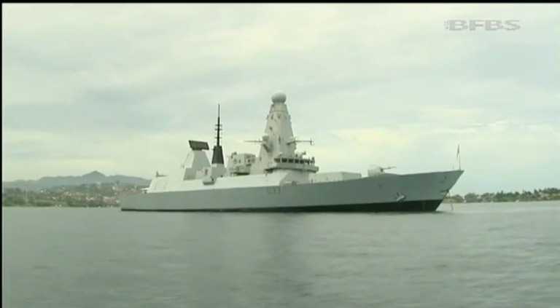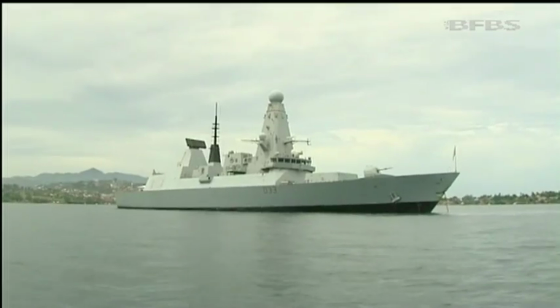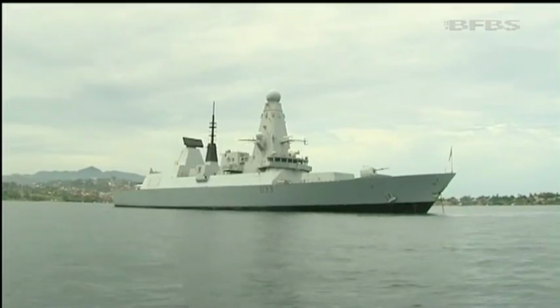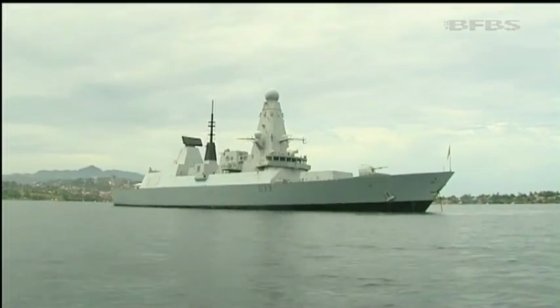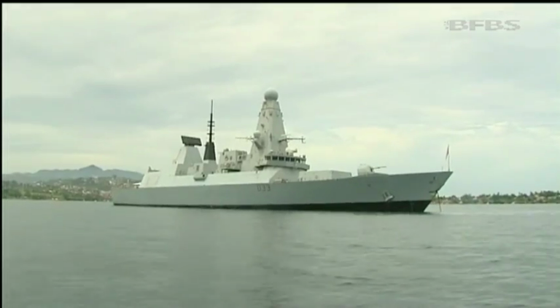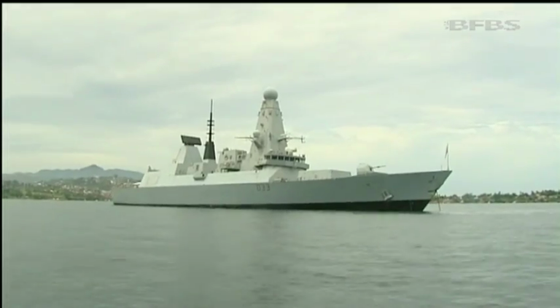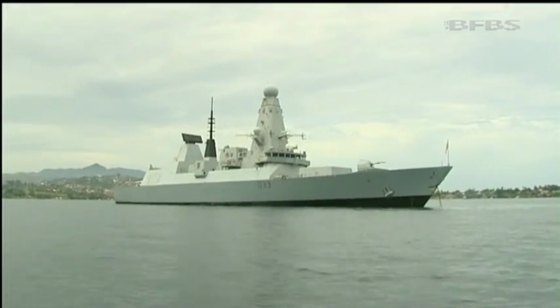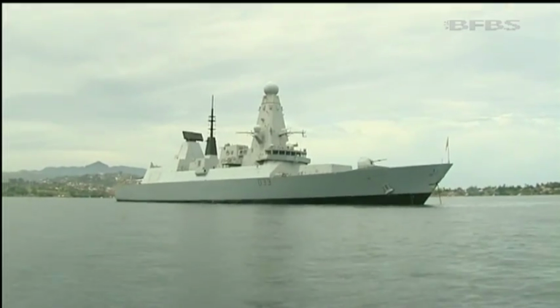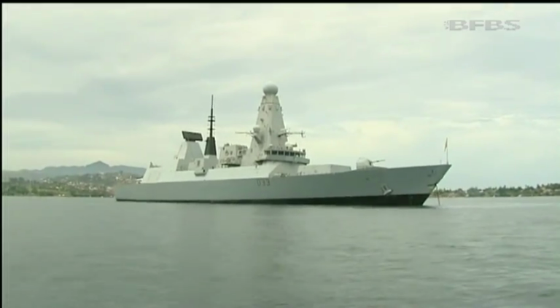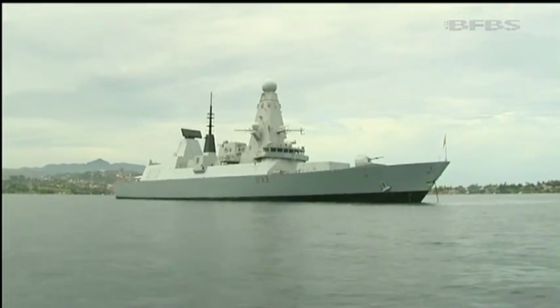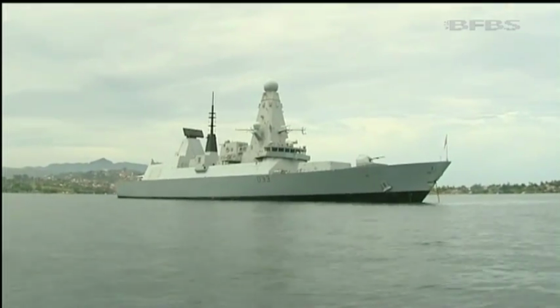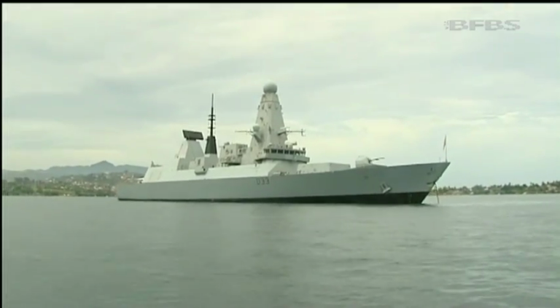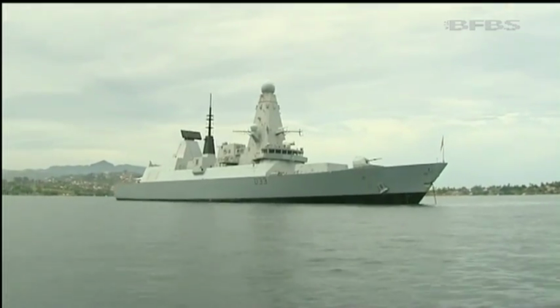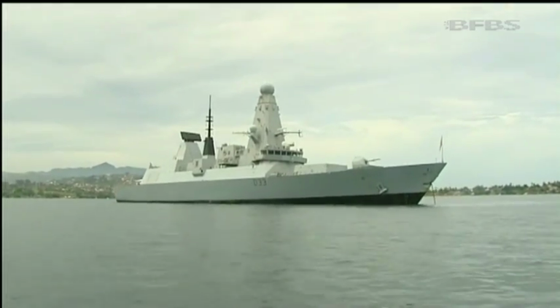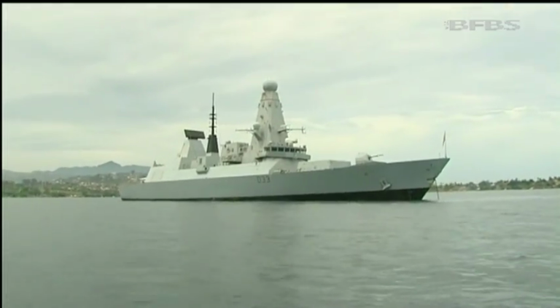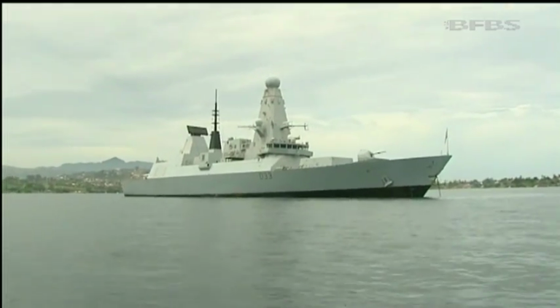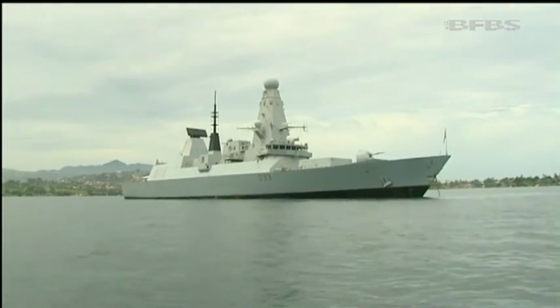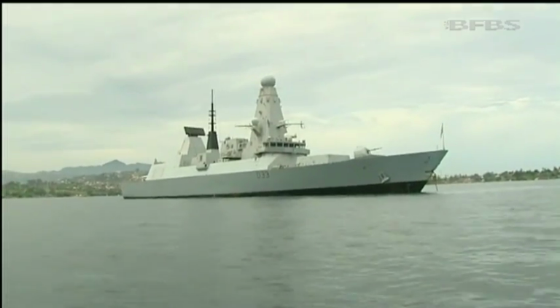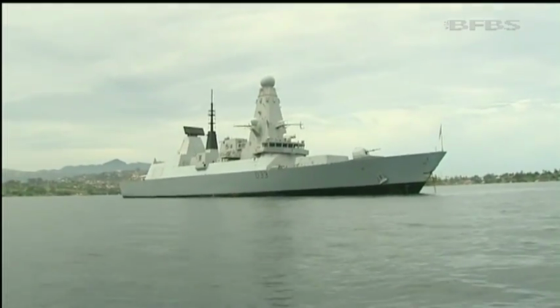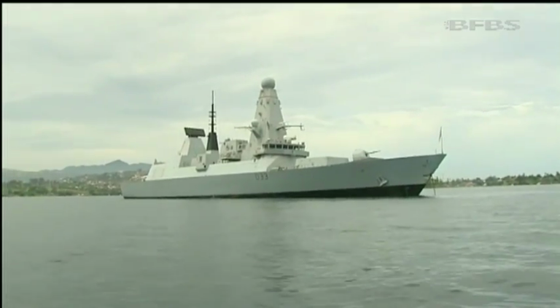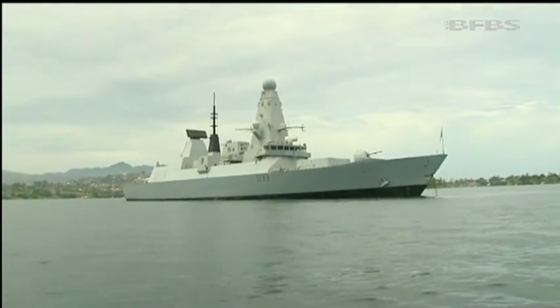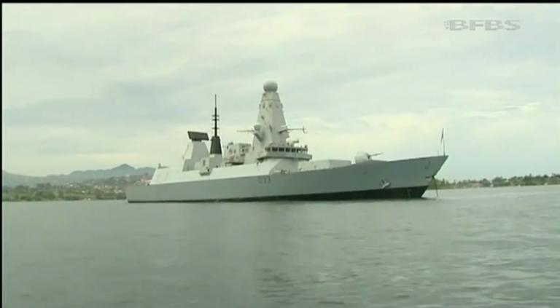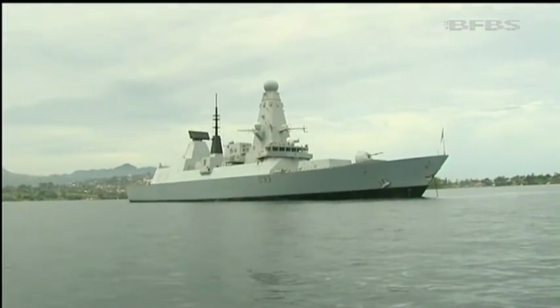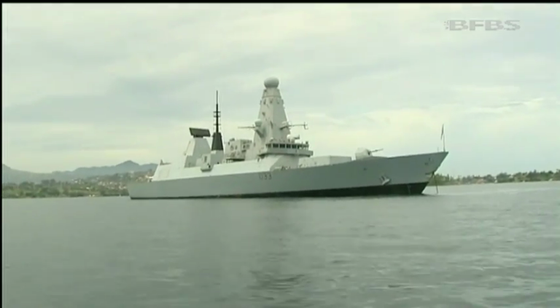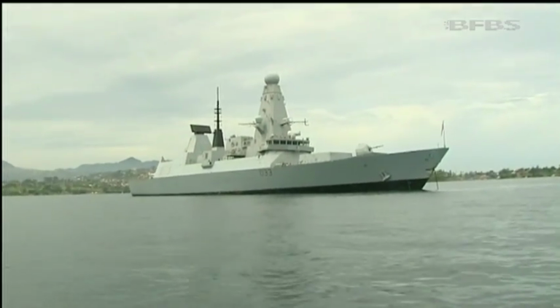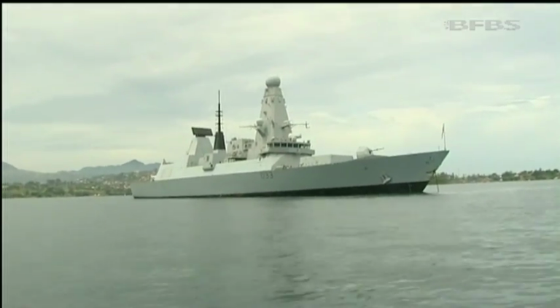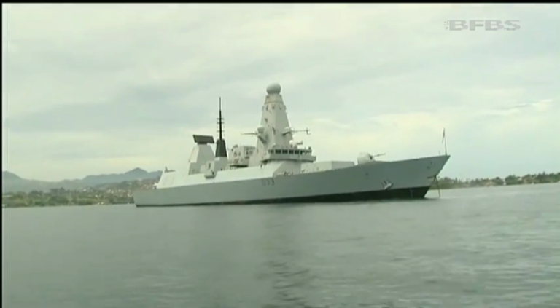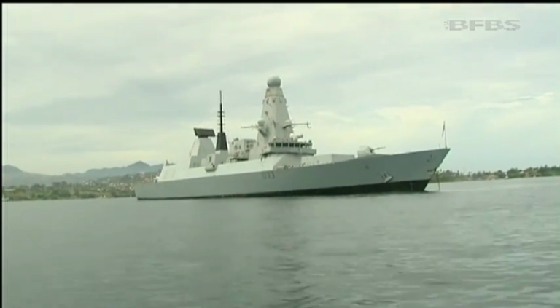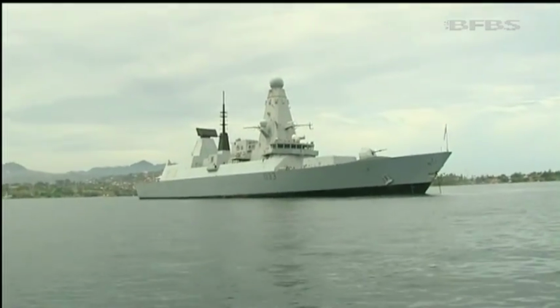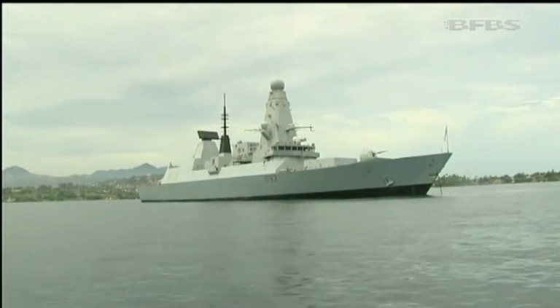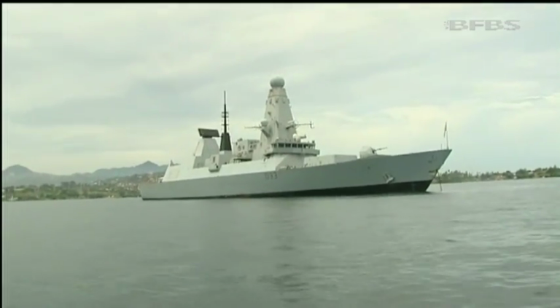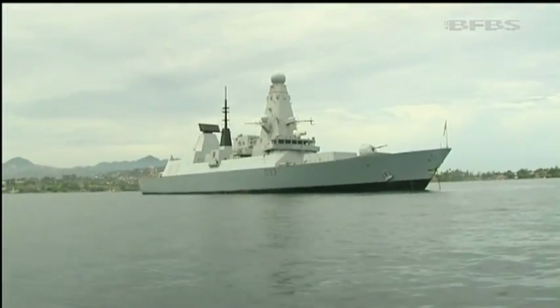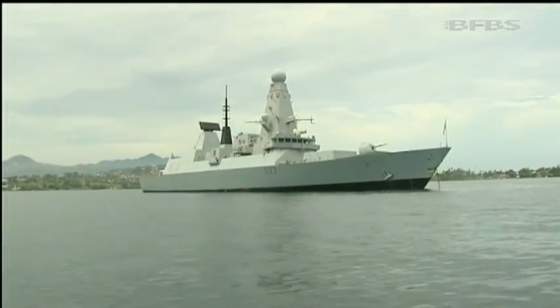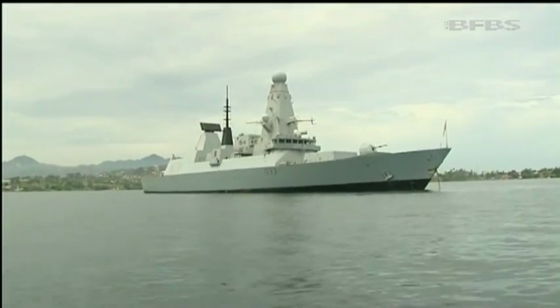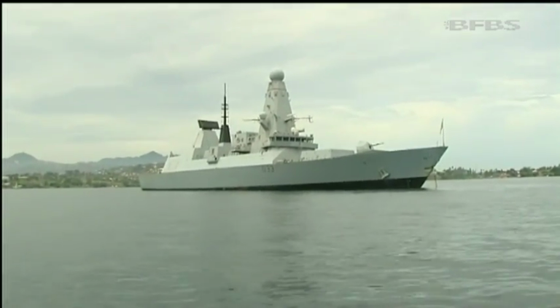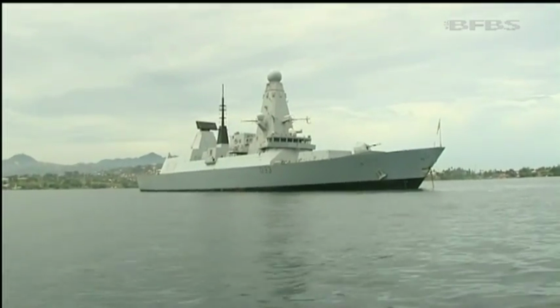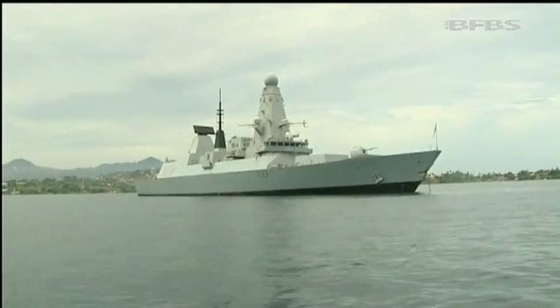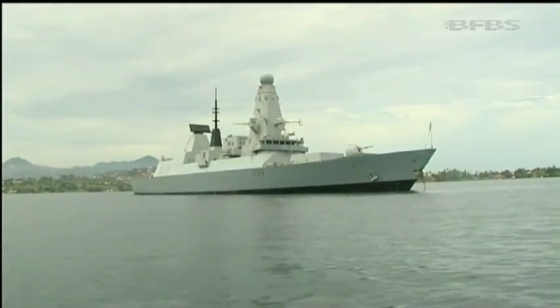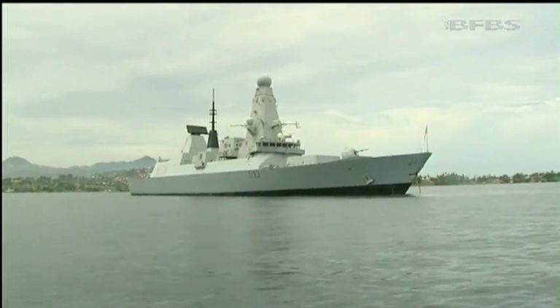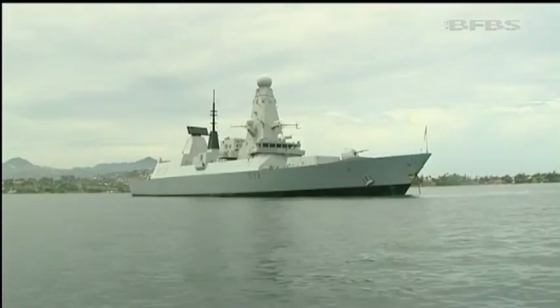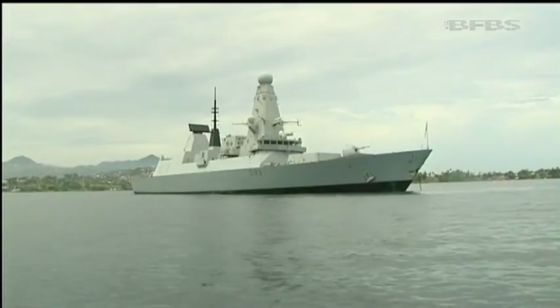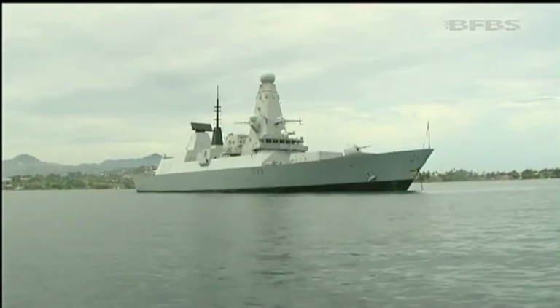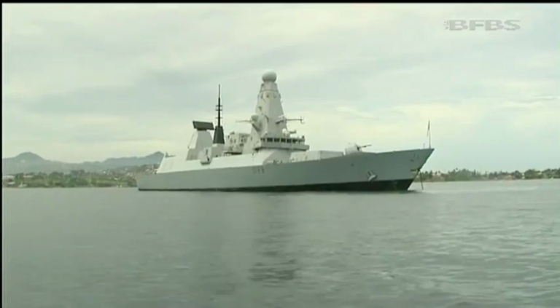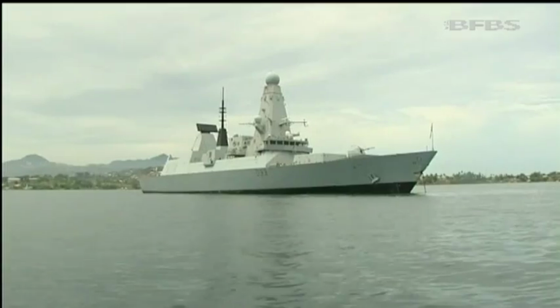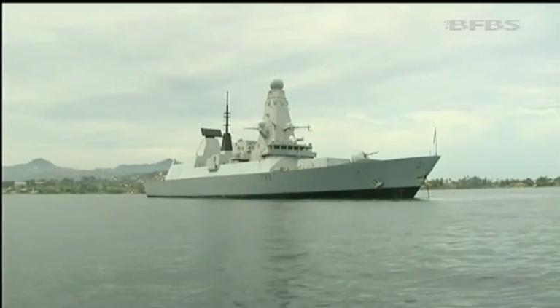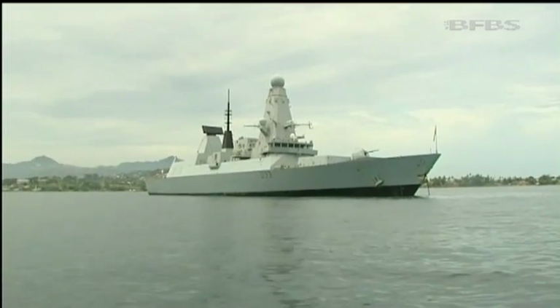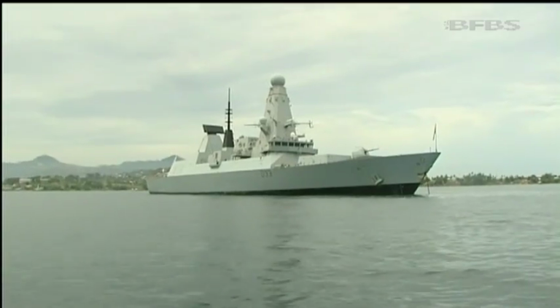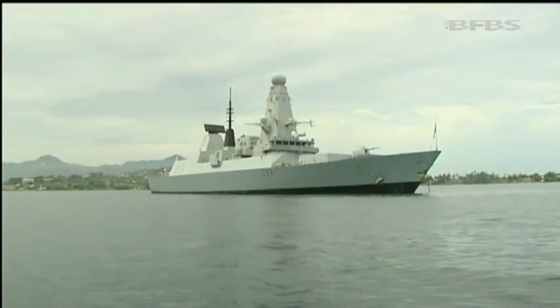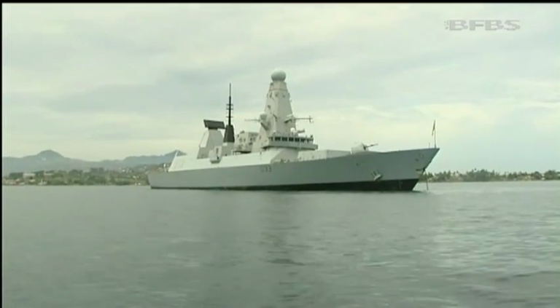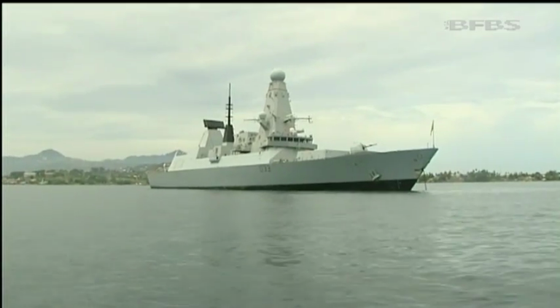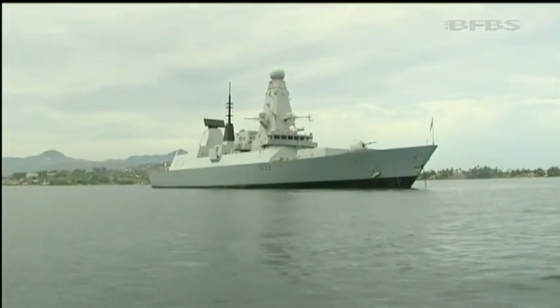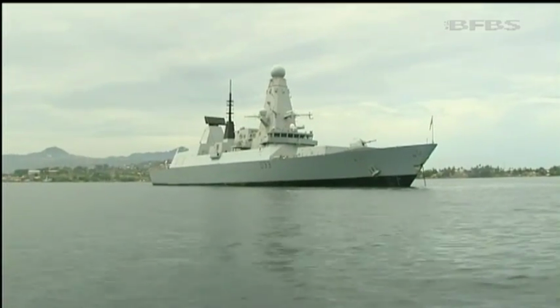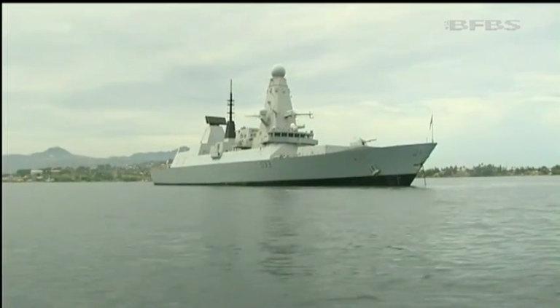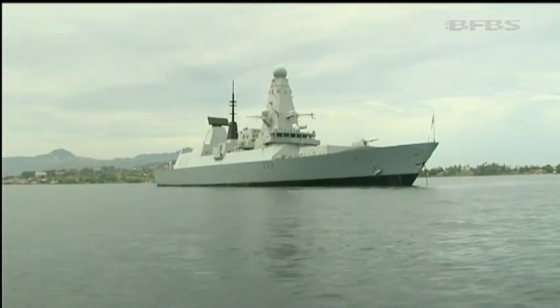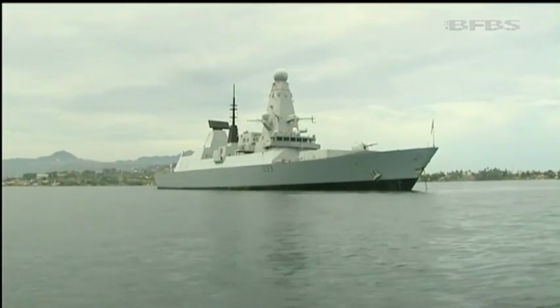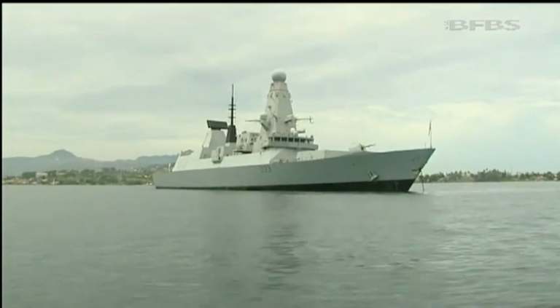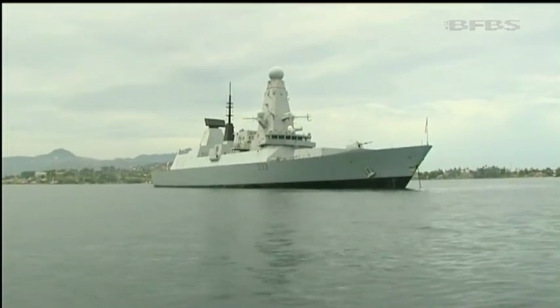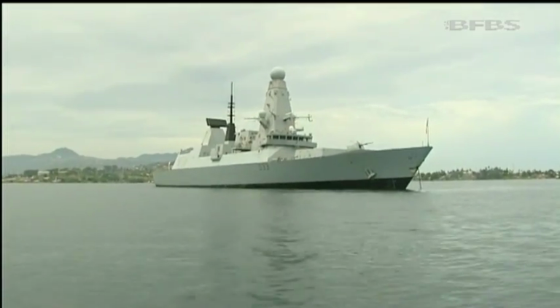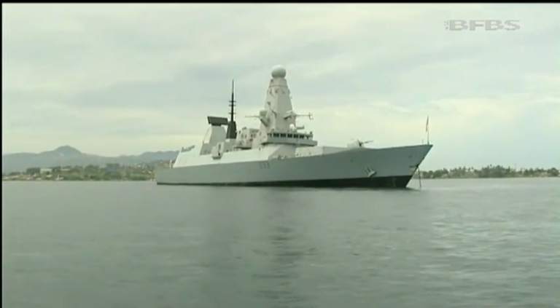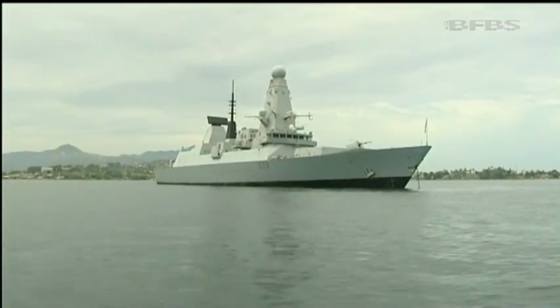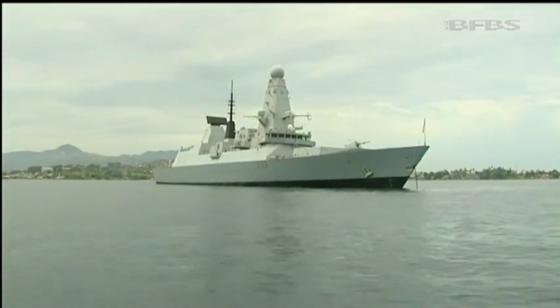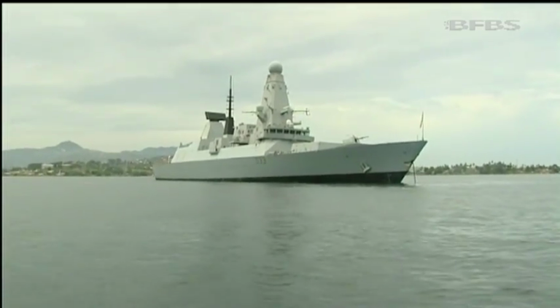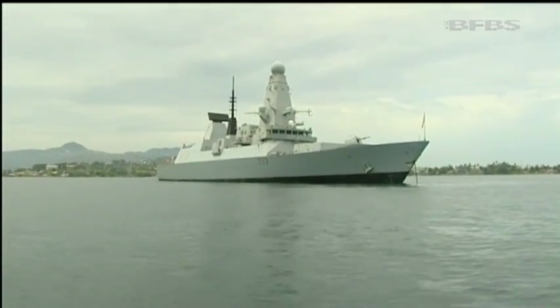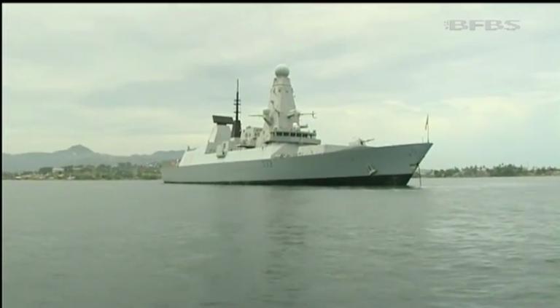As a Type 45 destroyer, HMS Dauntless is a ship that can defend itself, with its Sea Viper missile system the most advanced of its kind in the world.